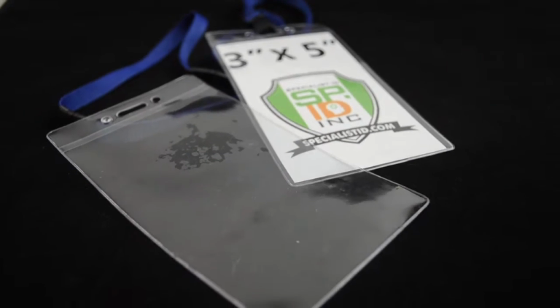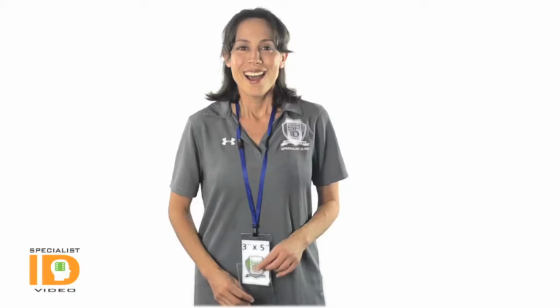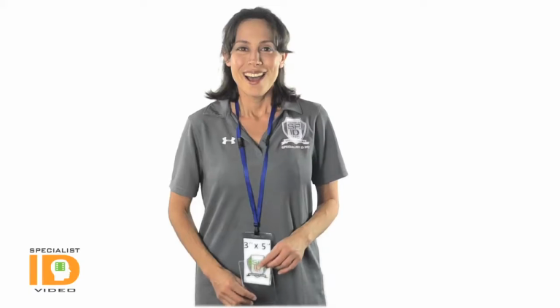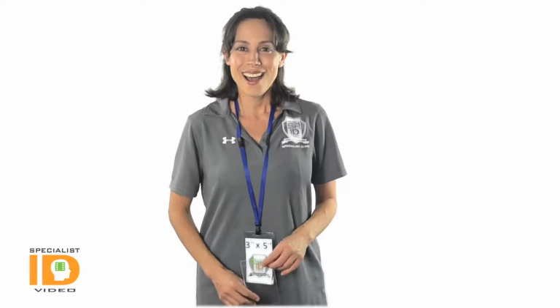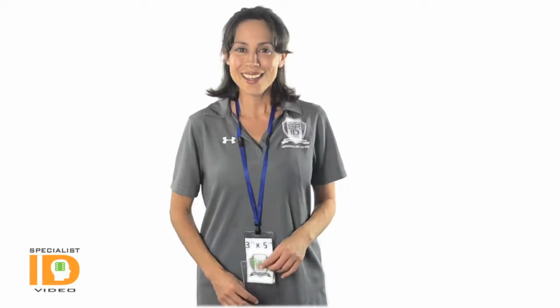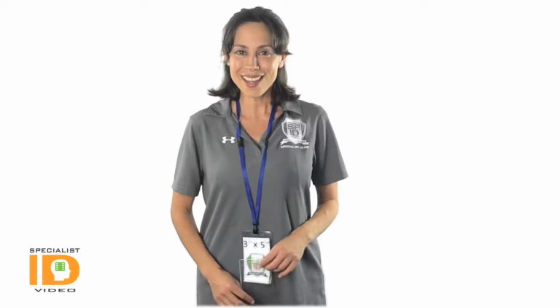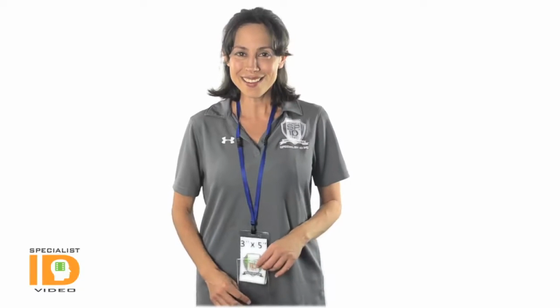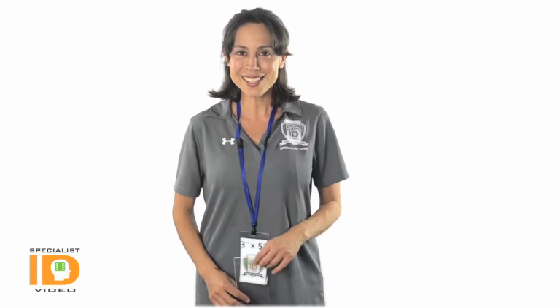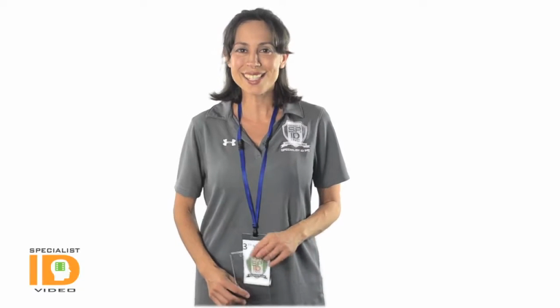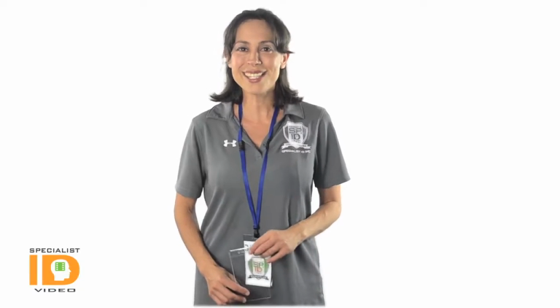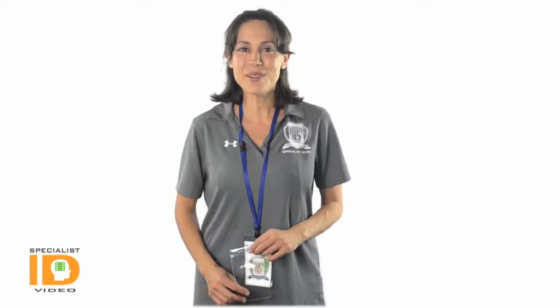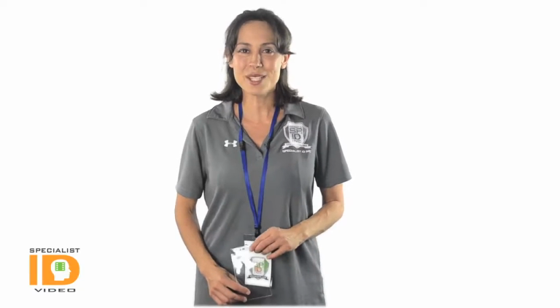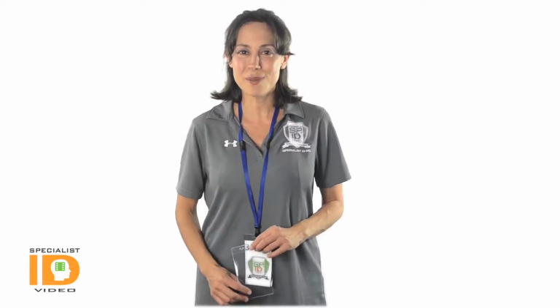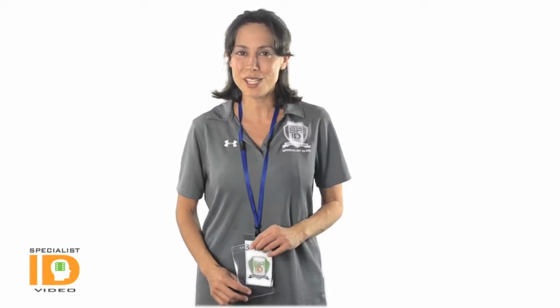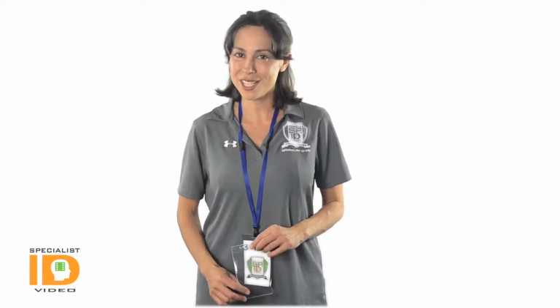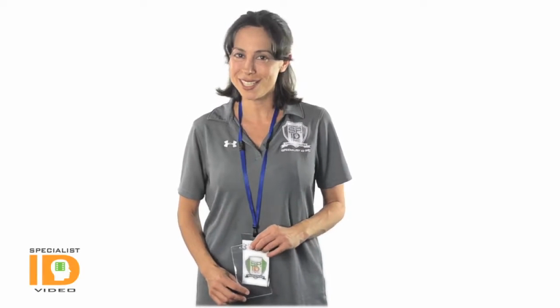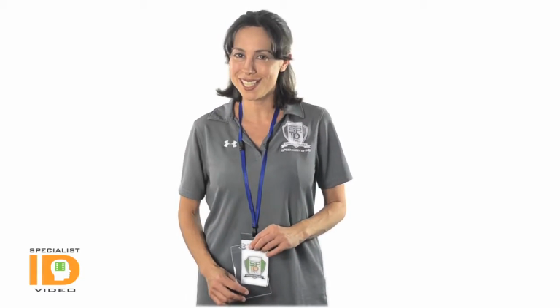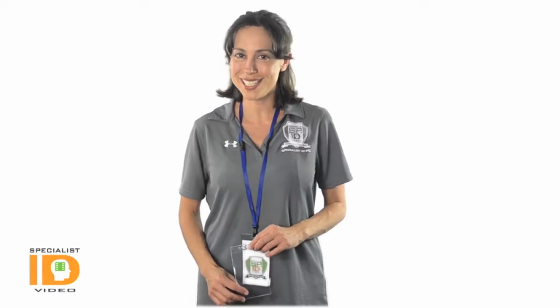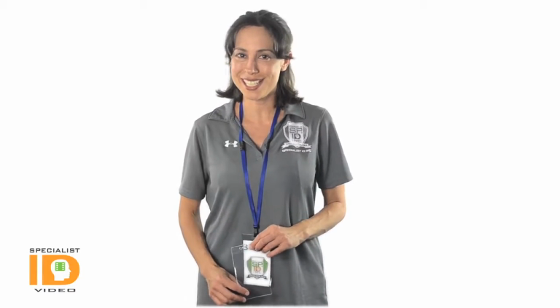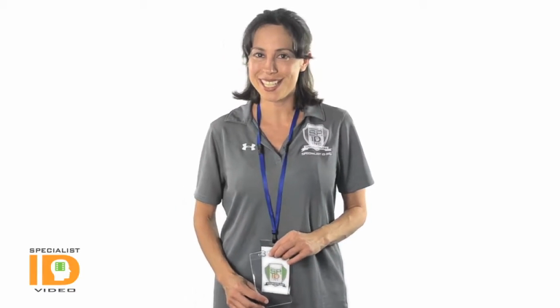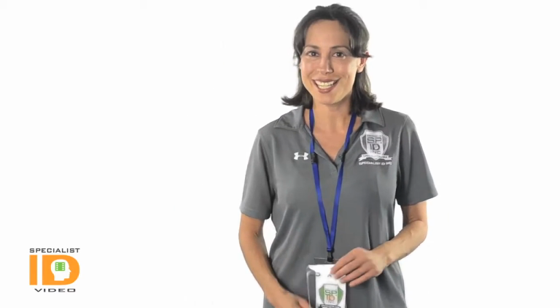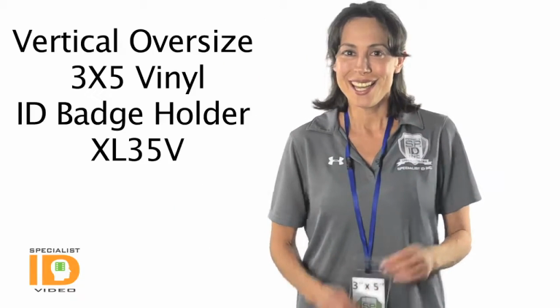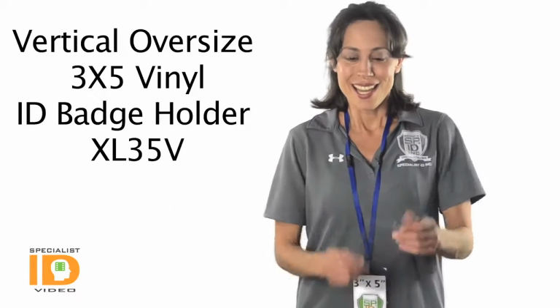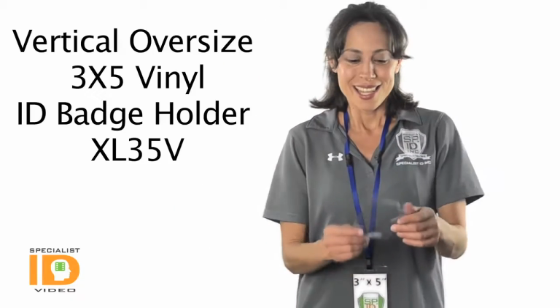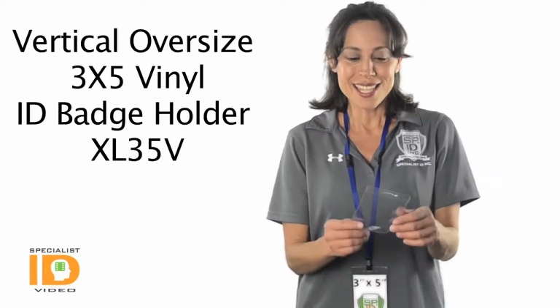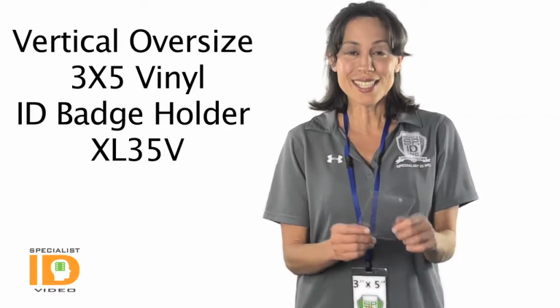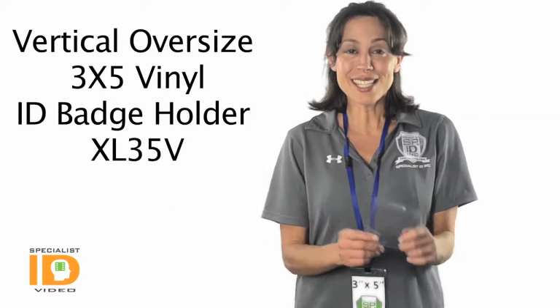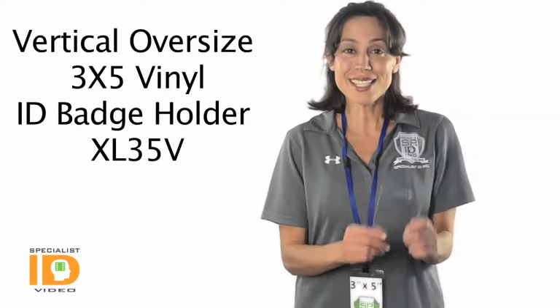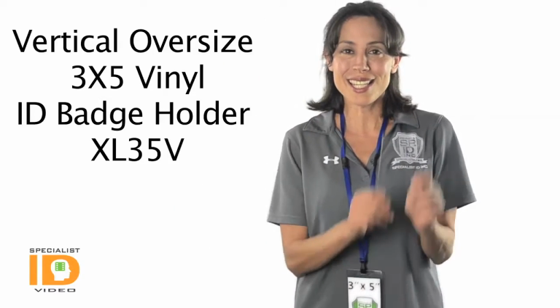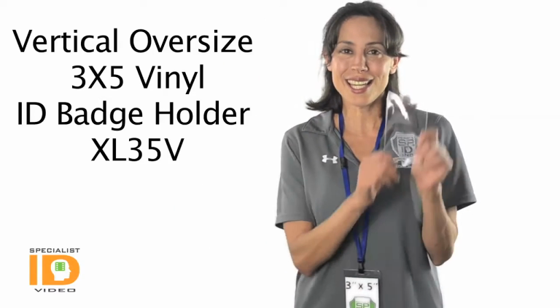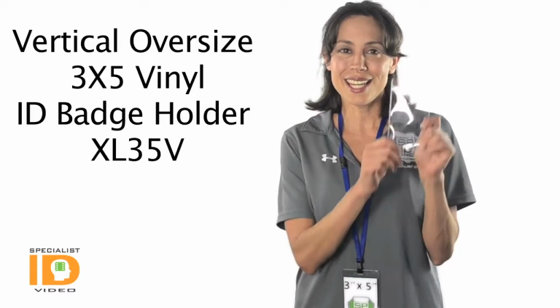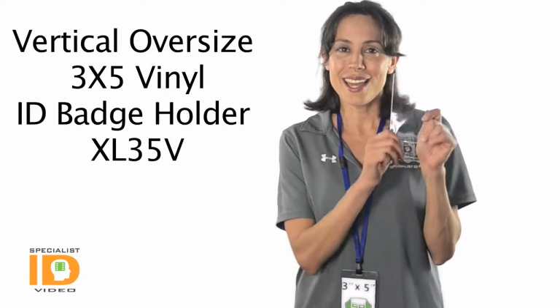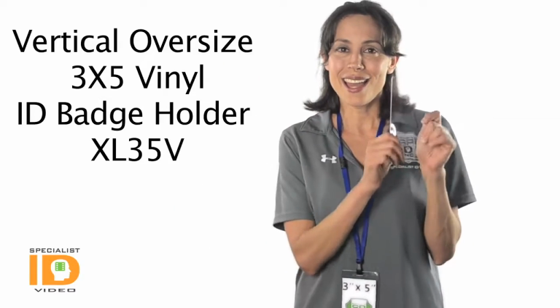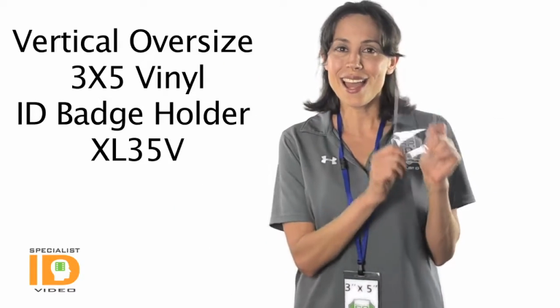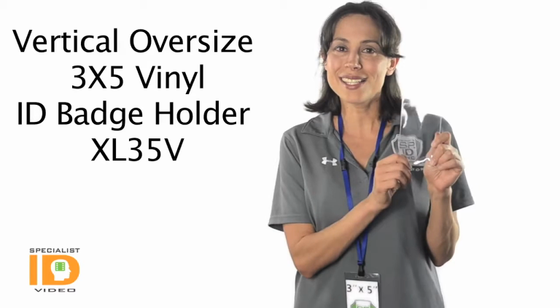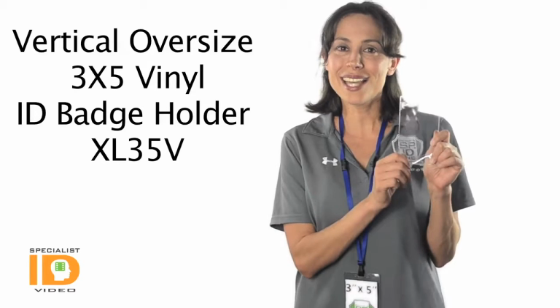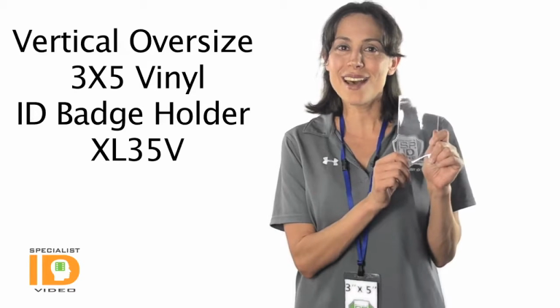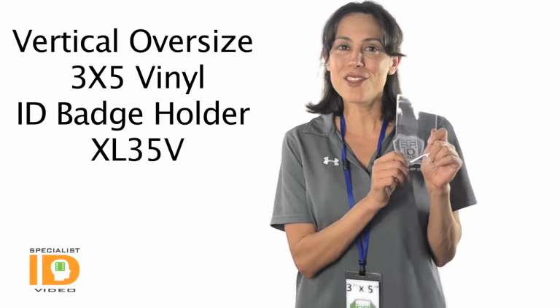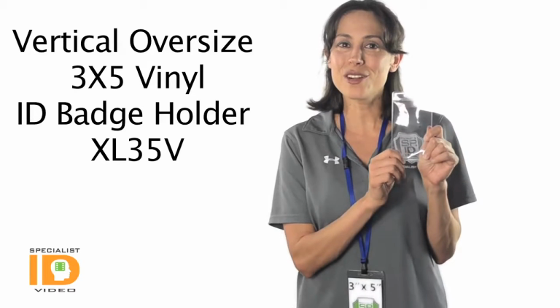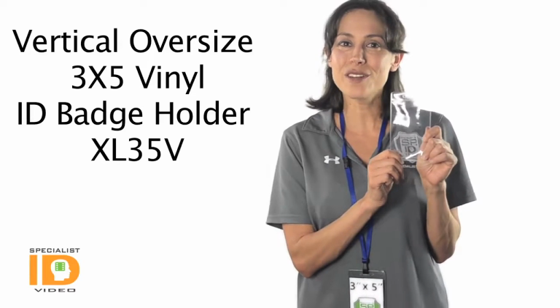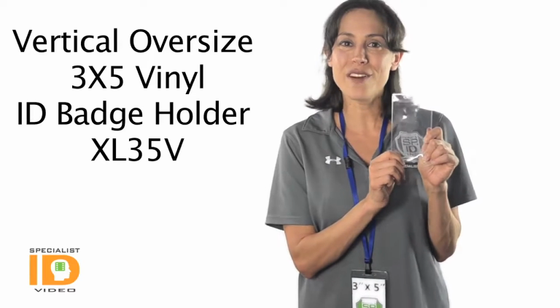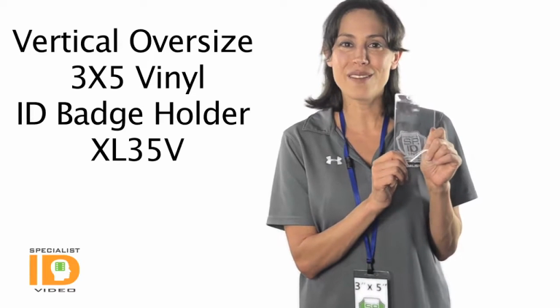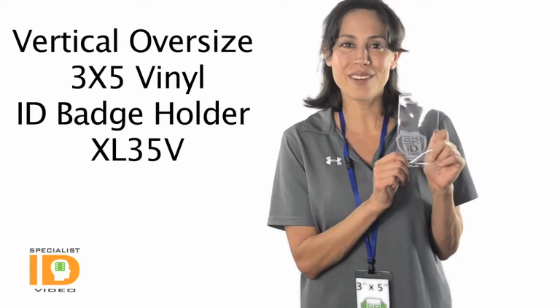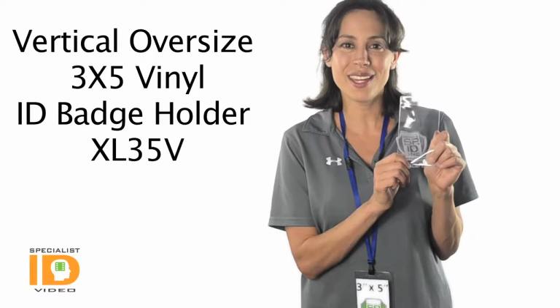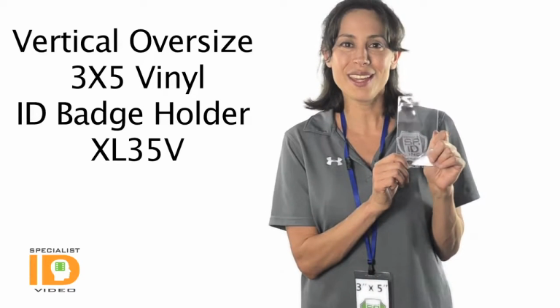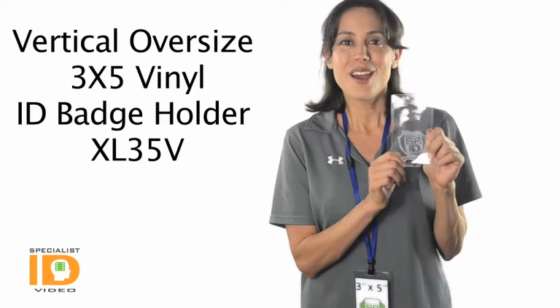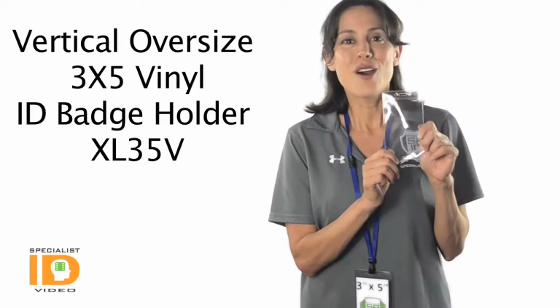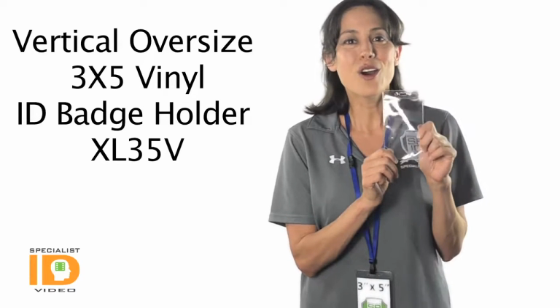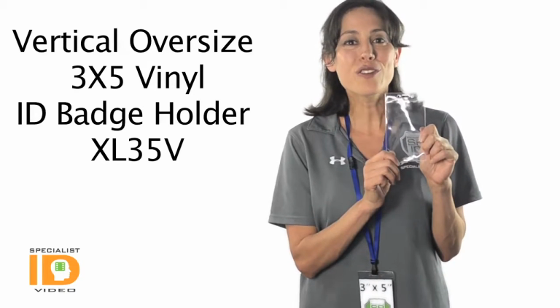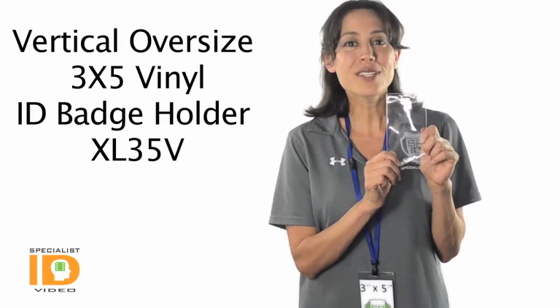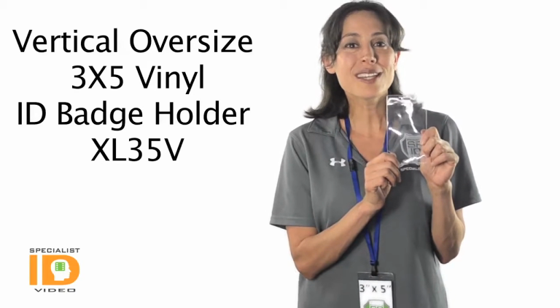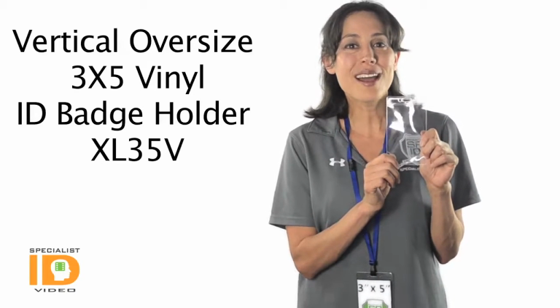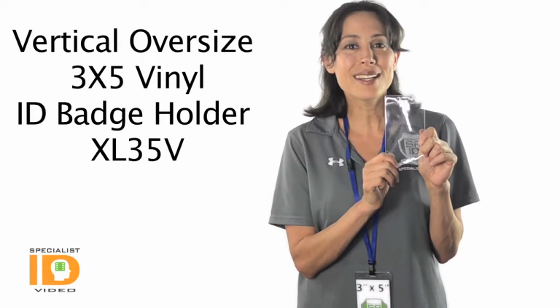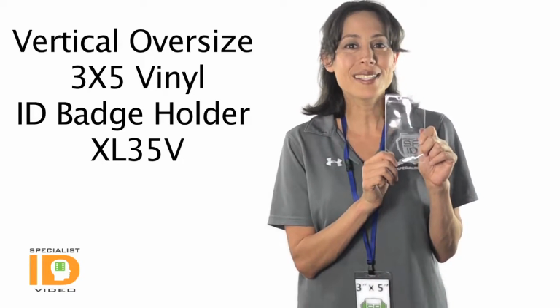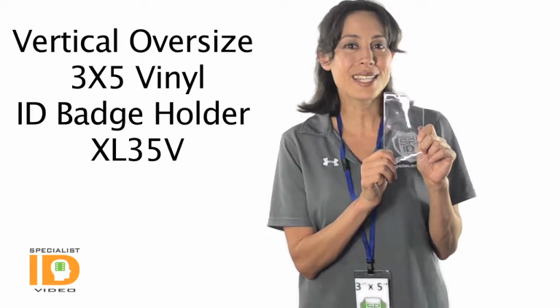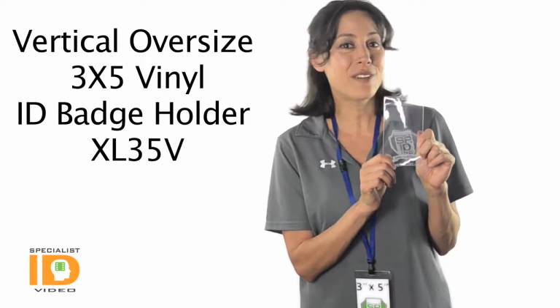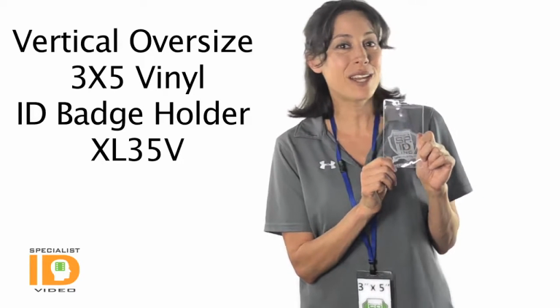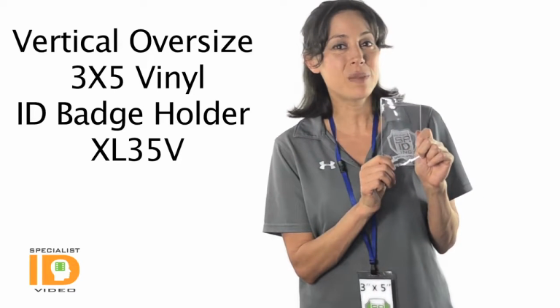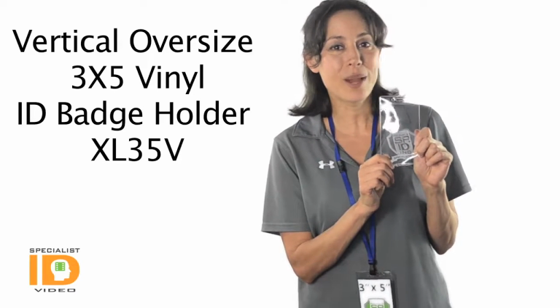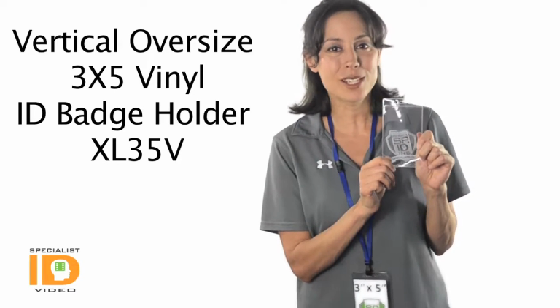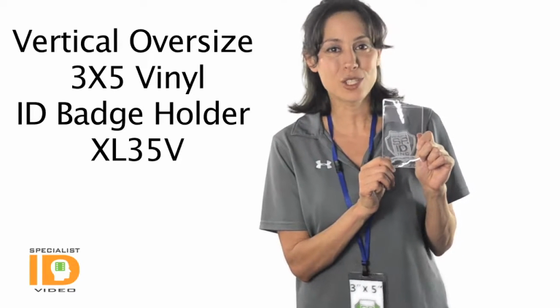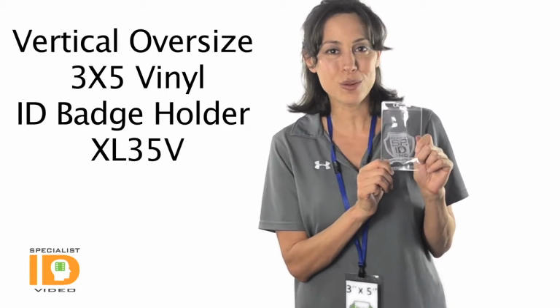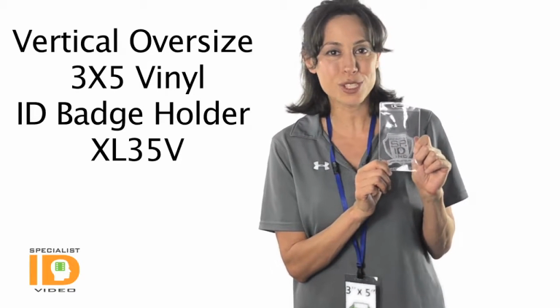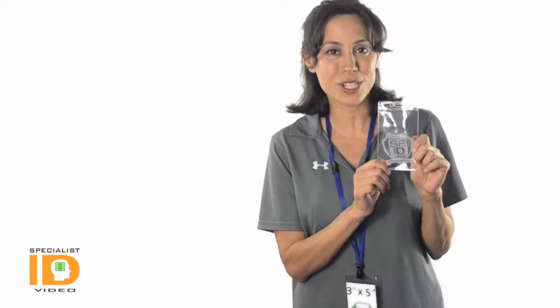Hi there, it's Cindy with Specialist ID. This is the XL35V Oversized Event Badge Holder.